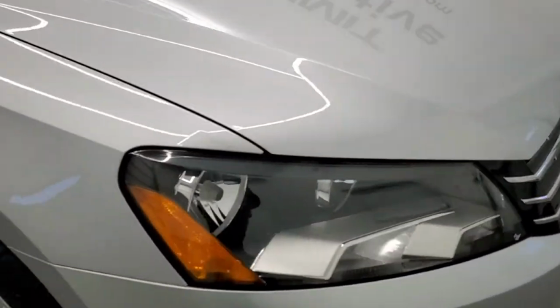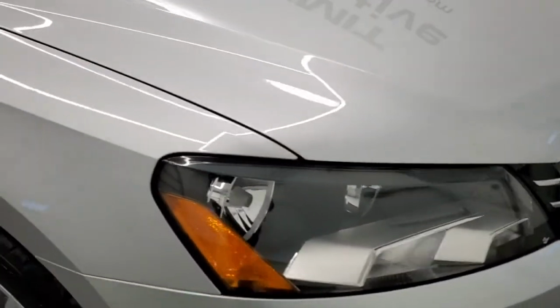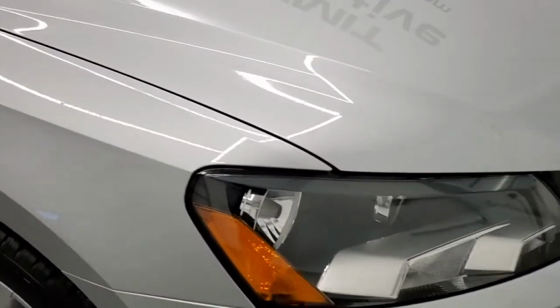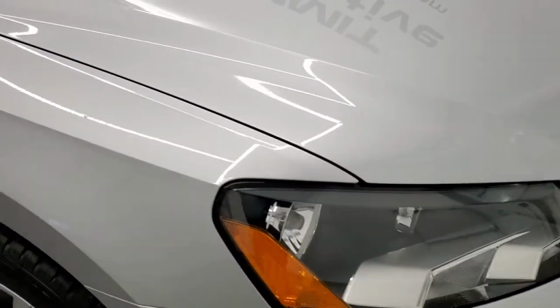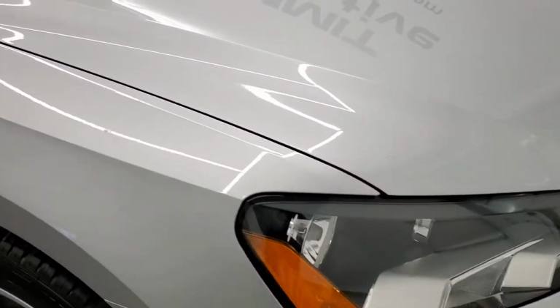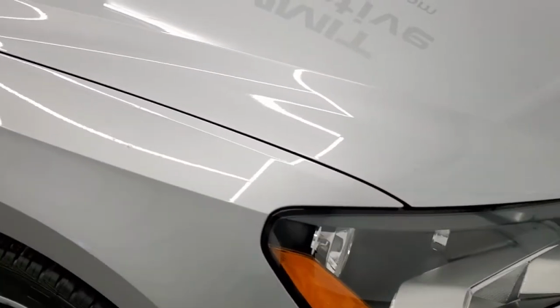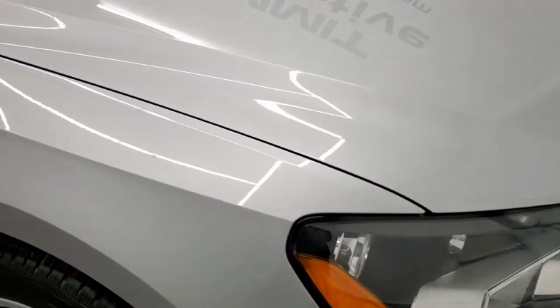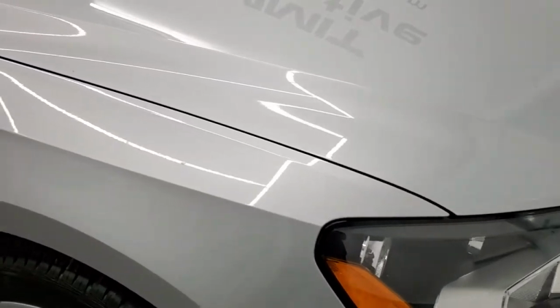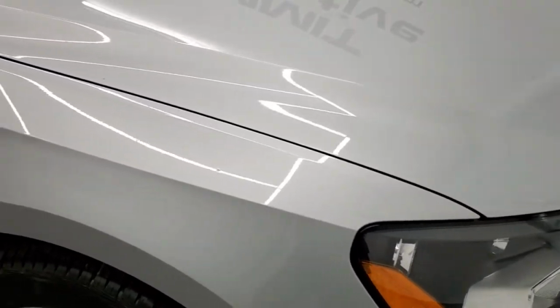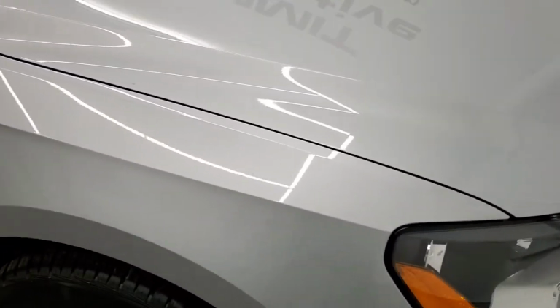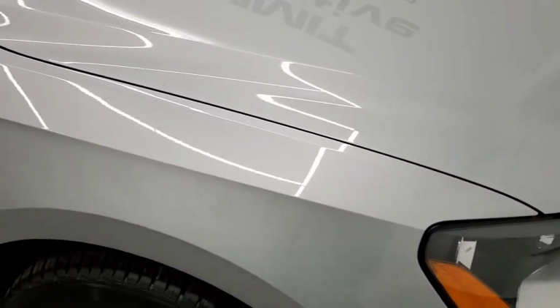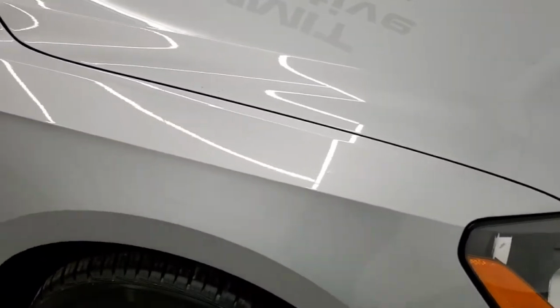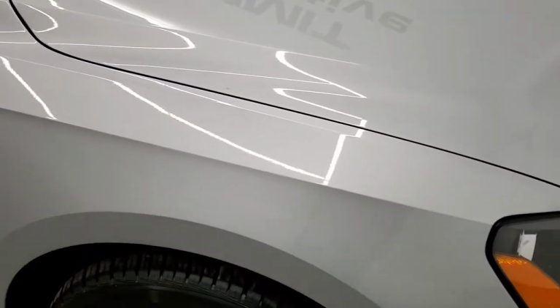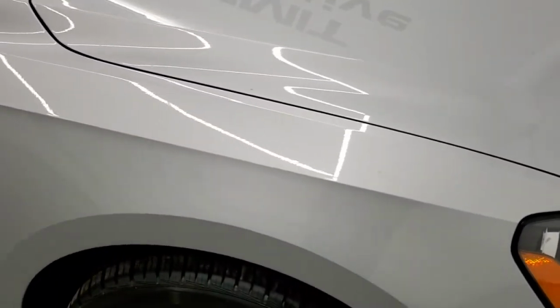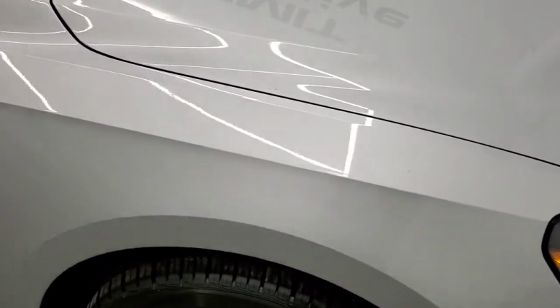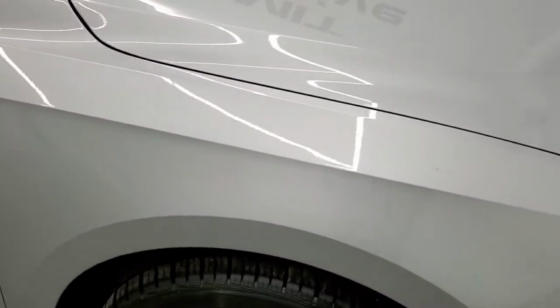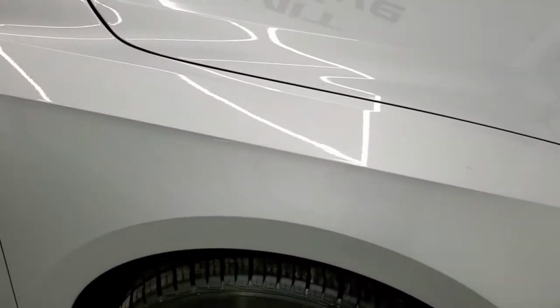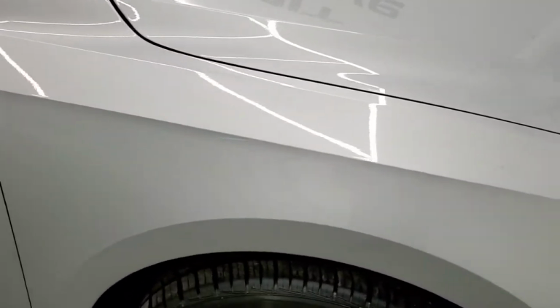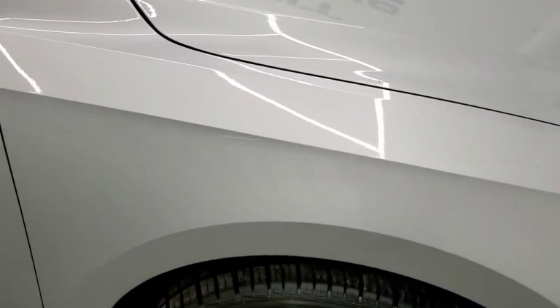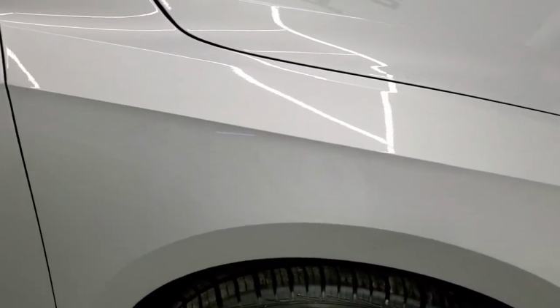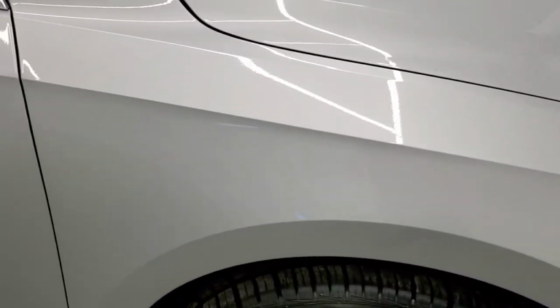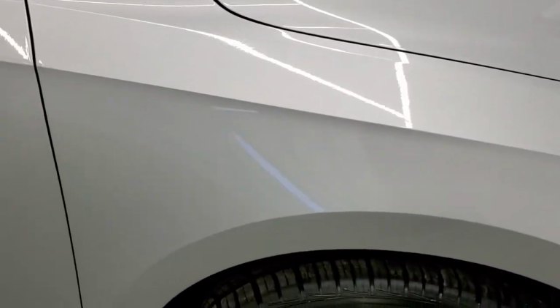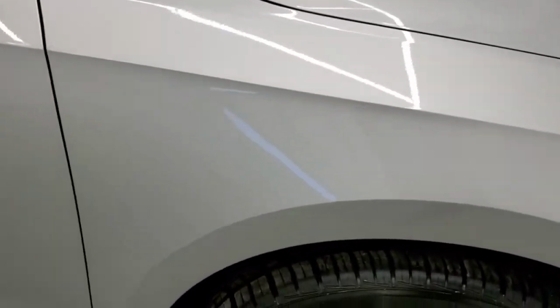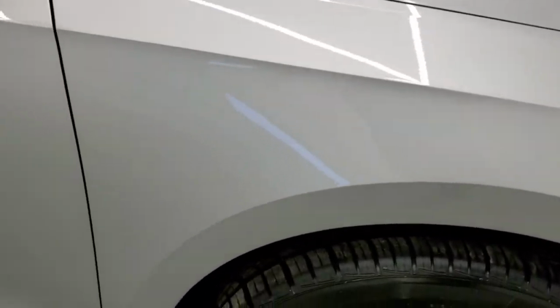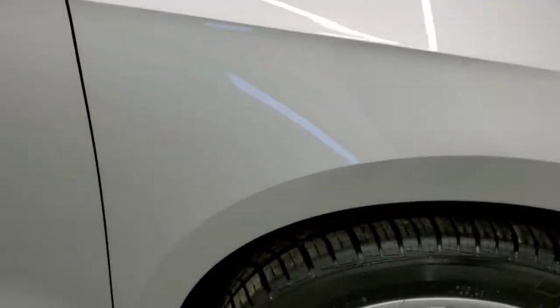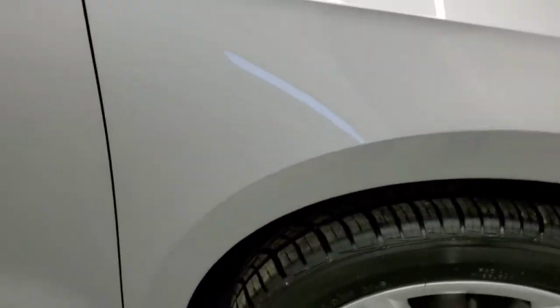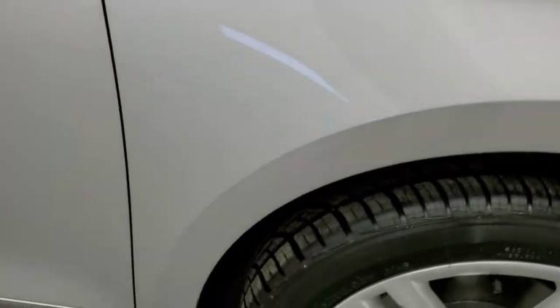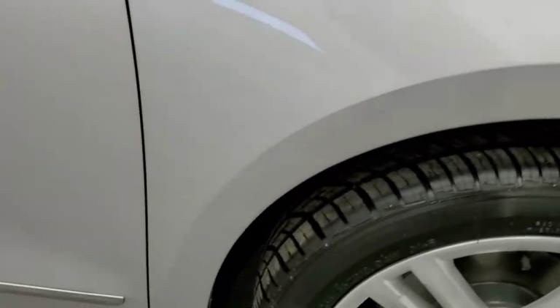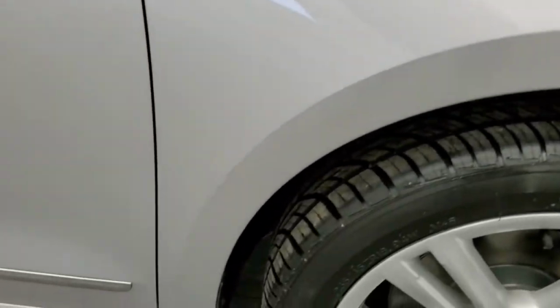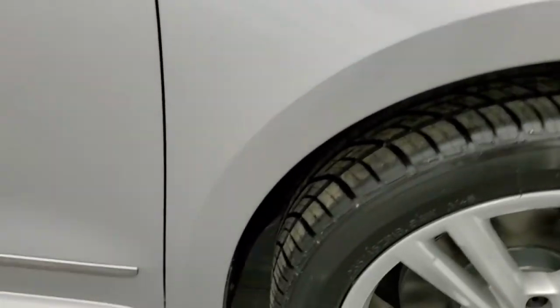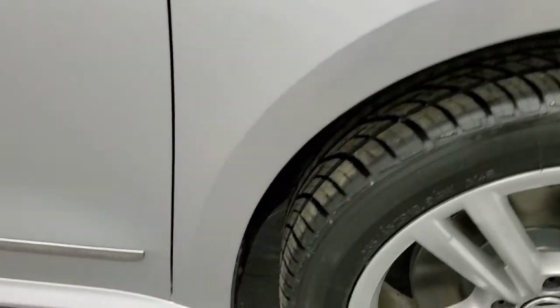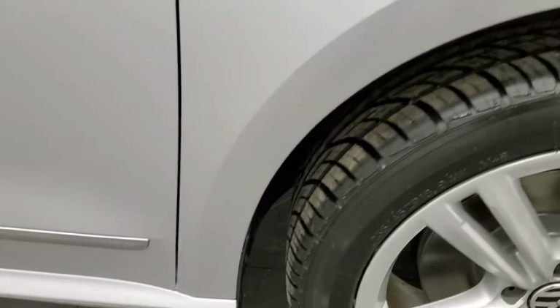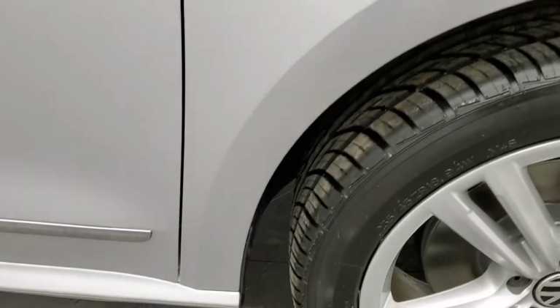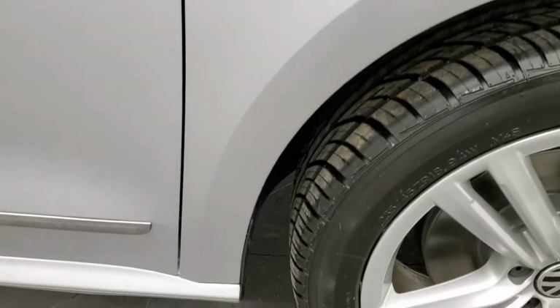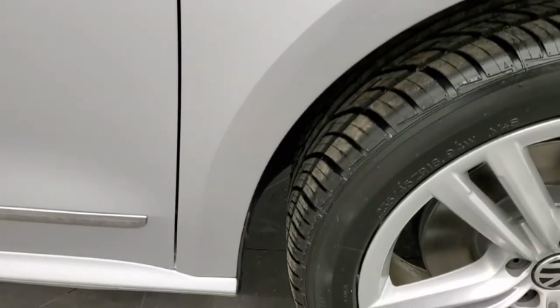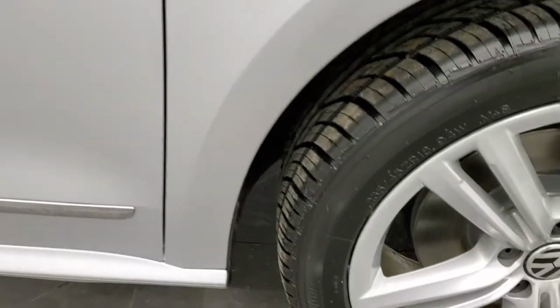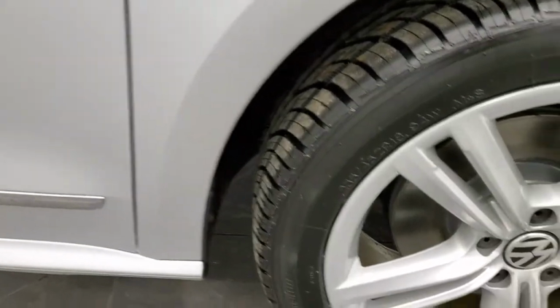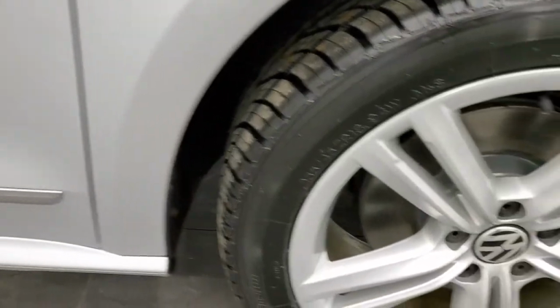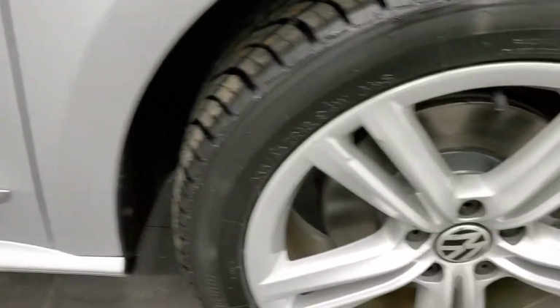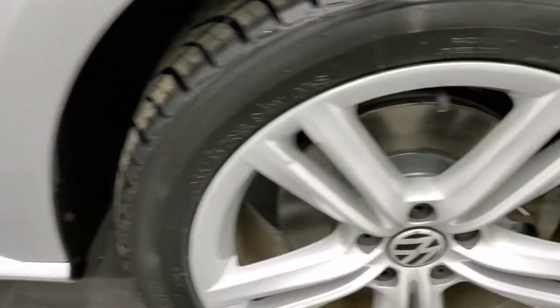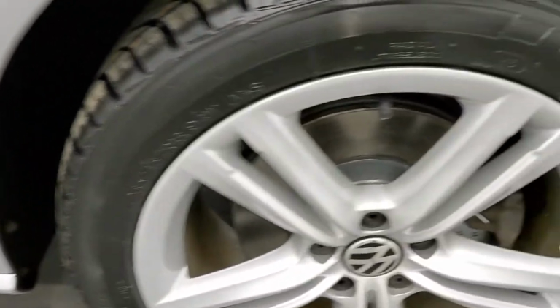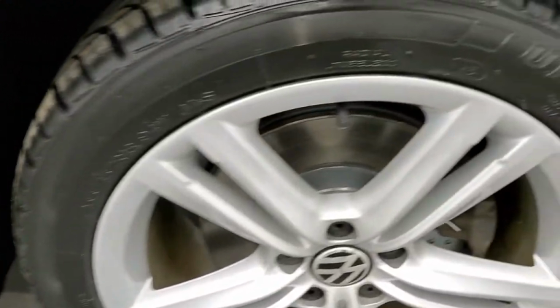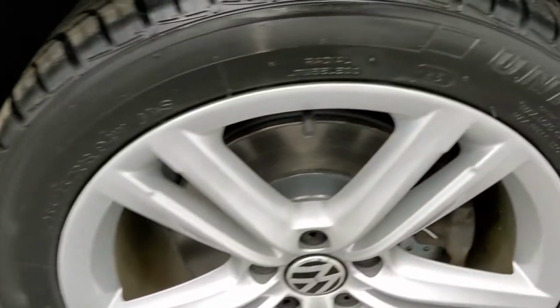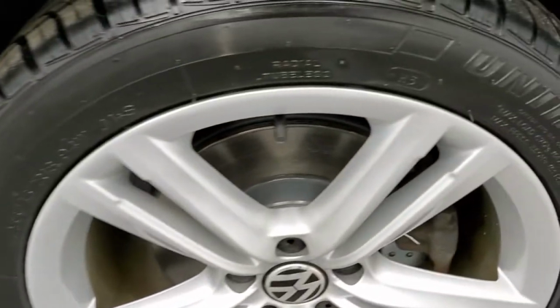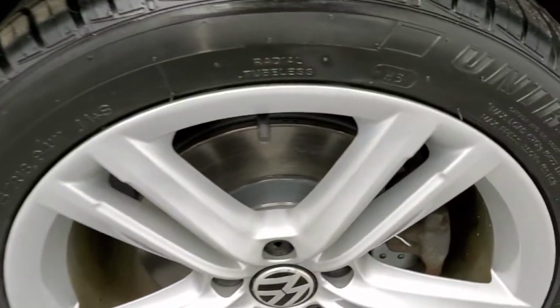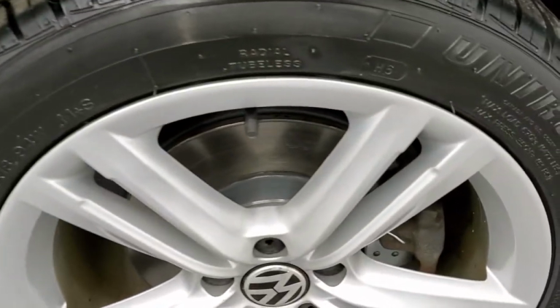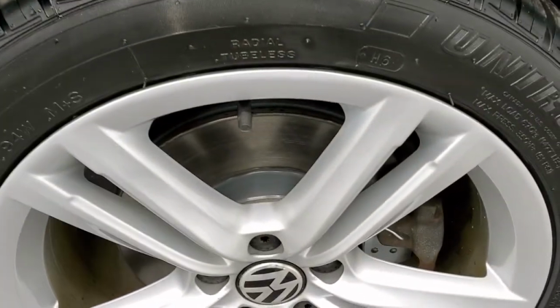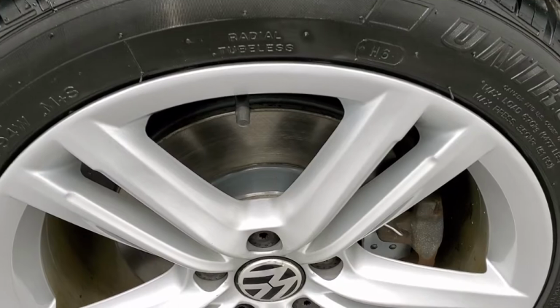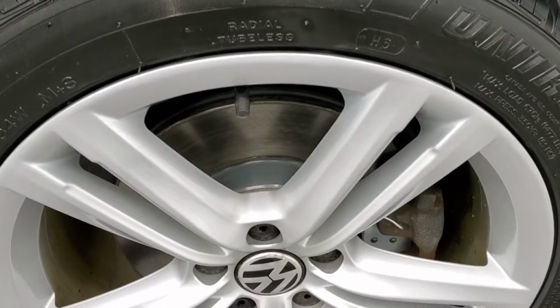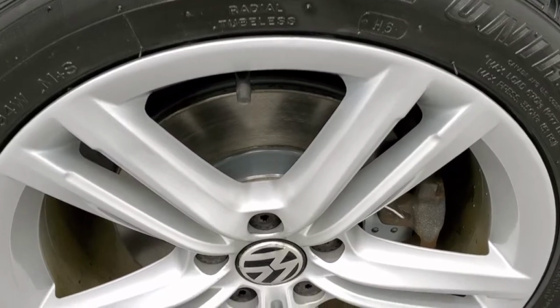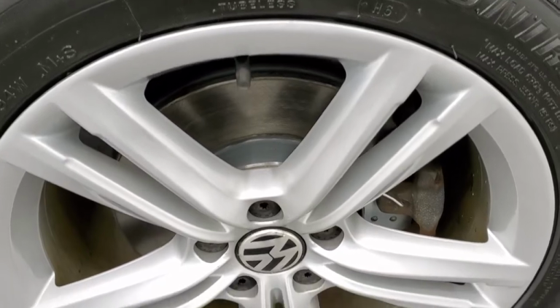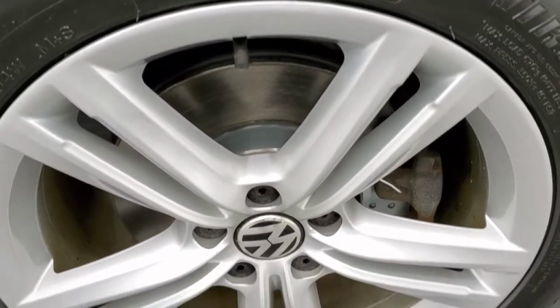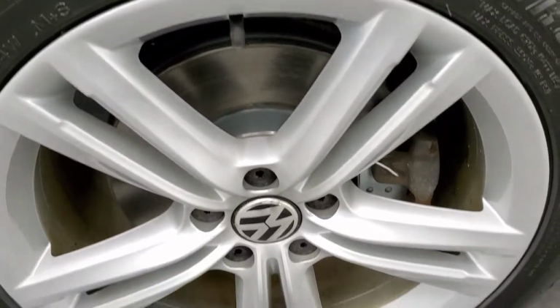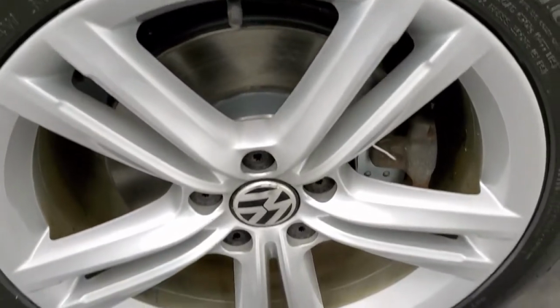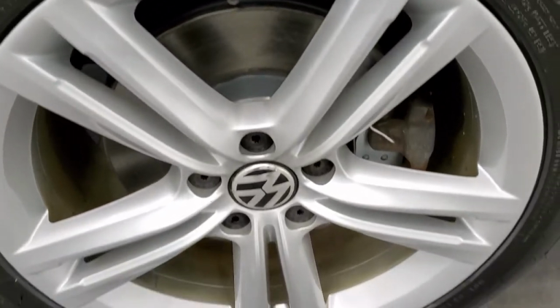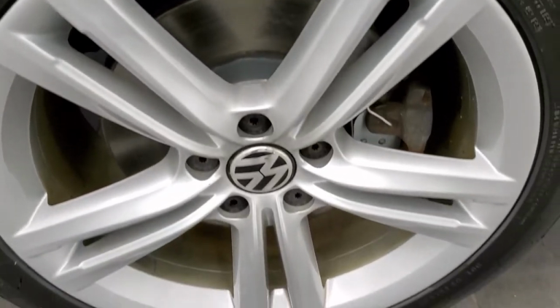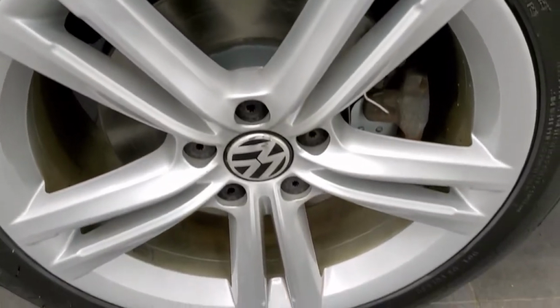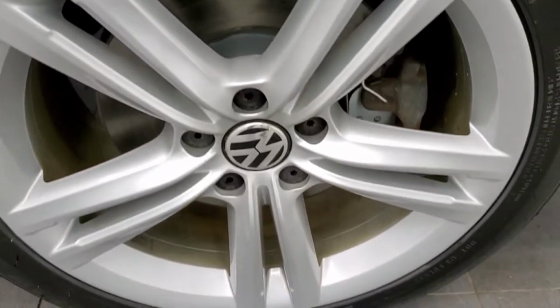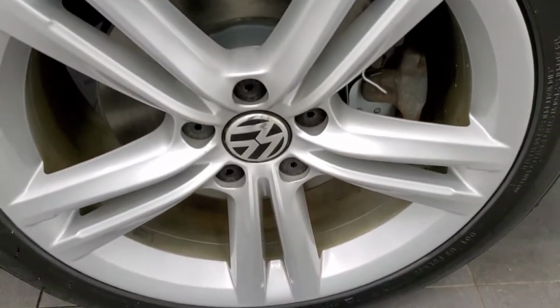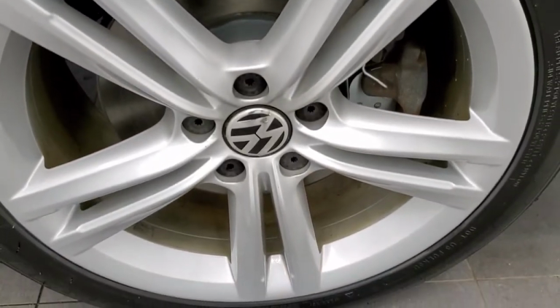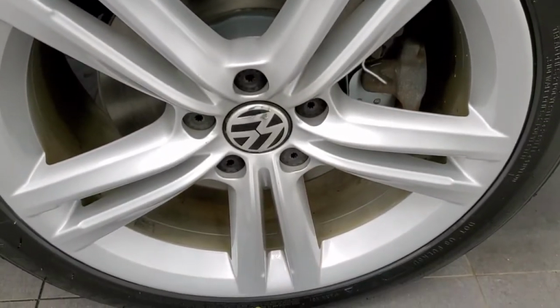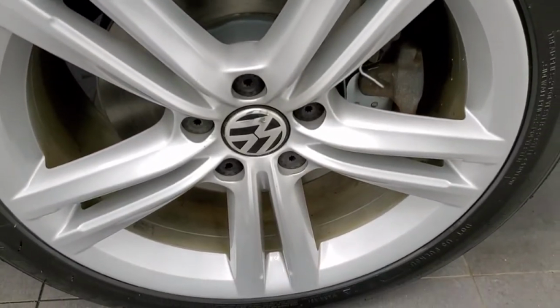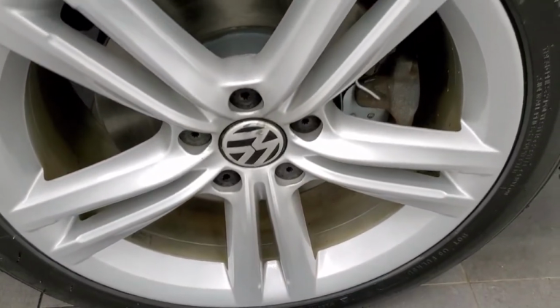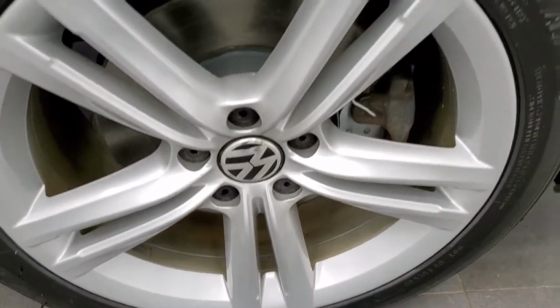Passenger side front fender — no major dents or dings on that. And the passenger side rim has no scuffs or scrapes.